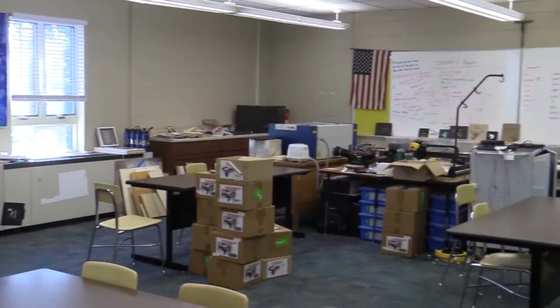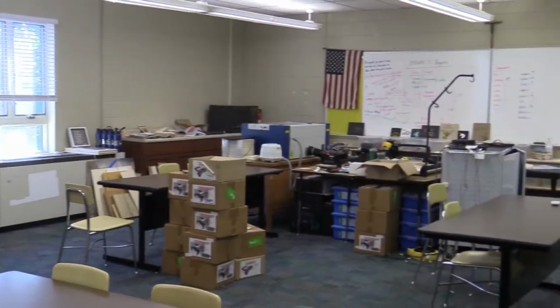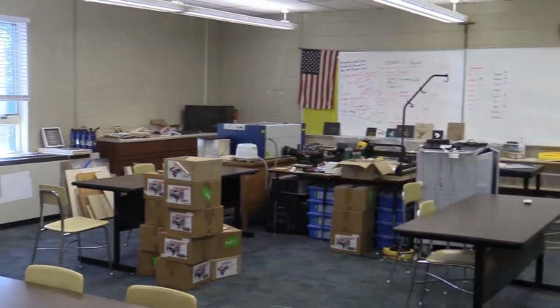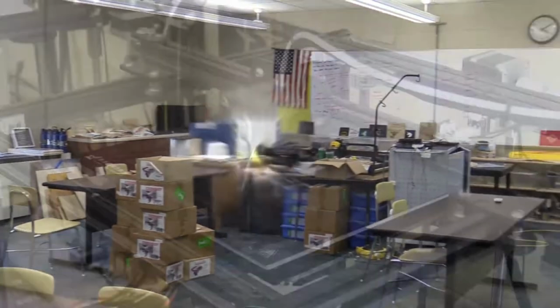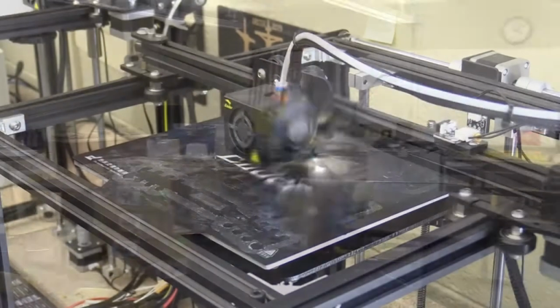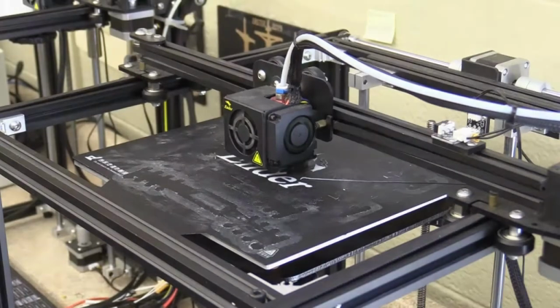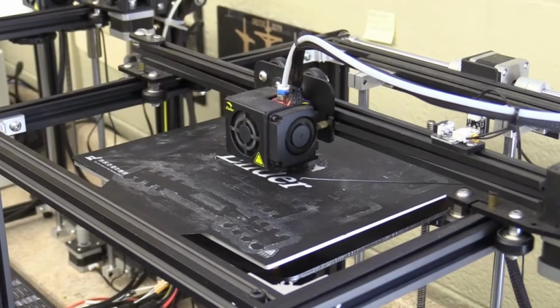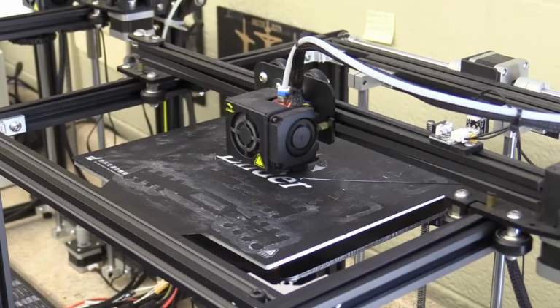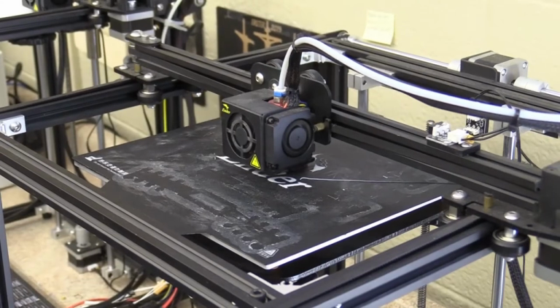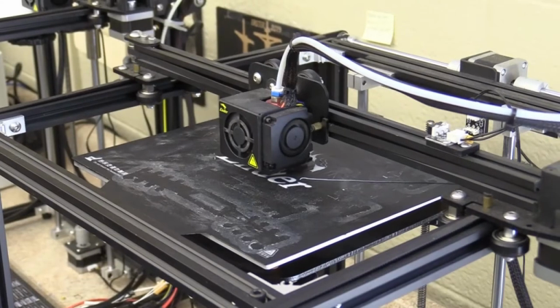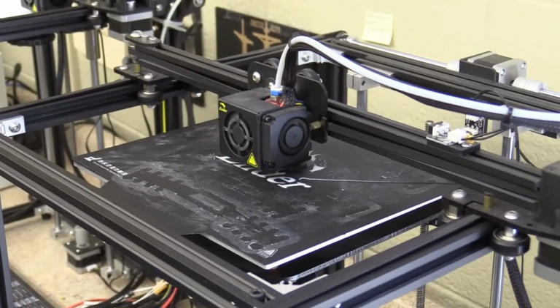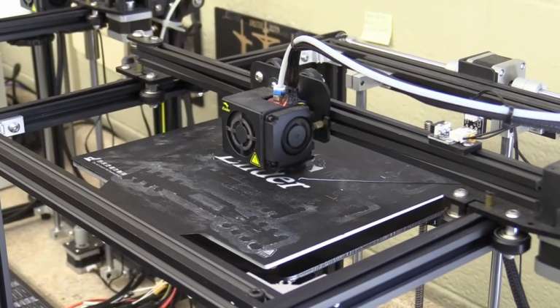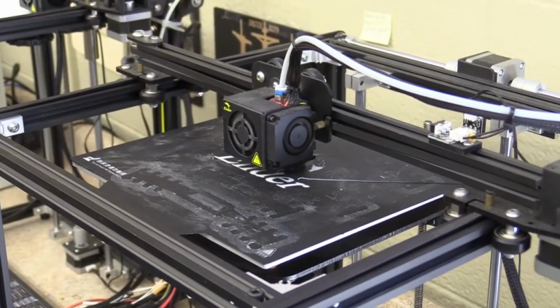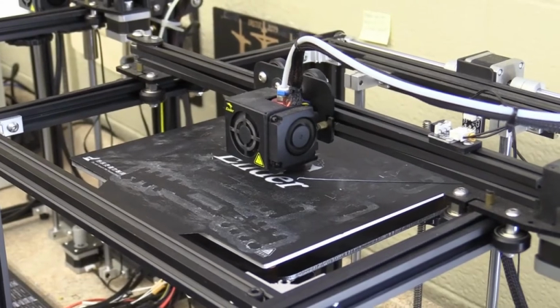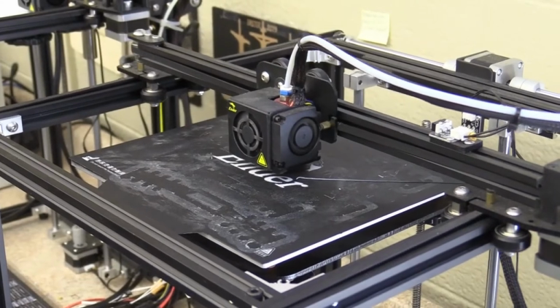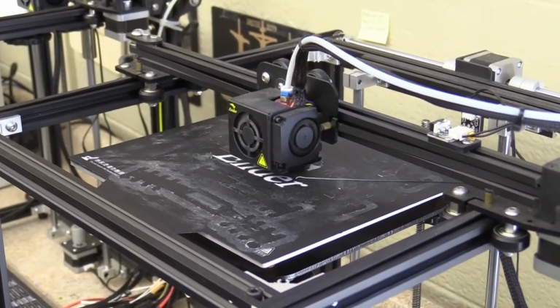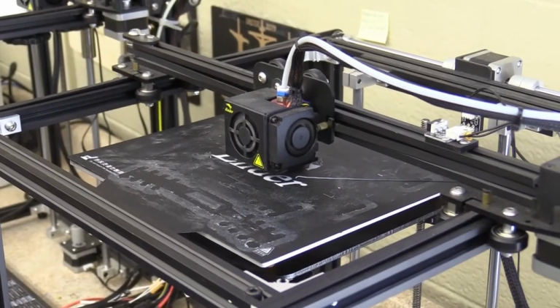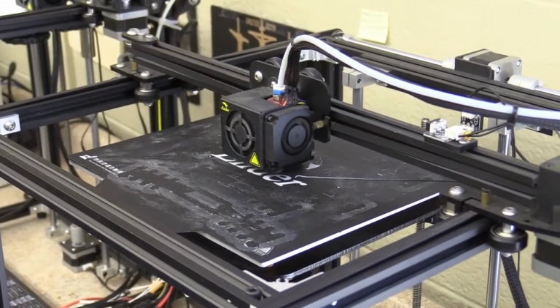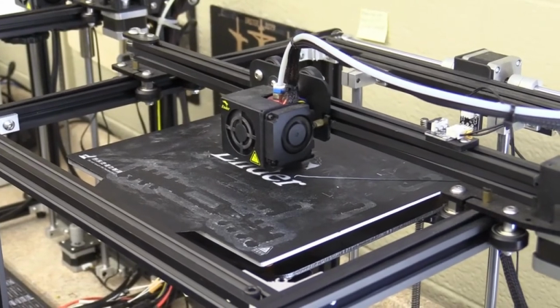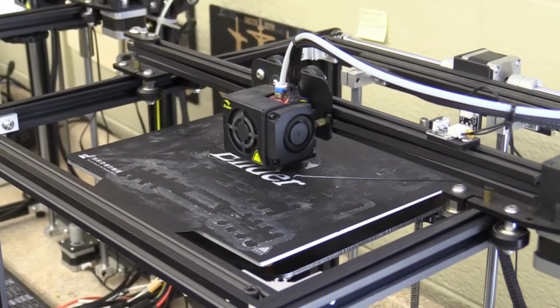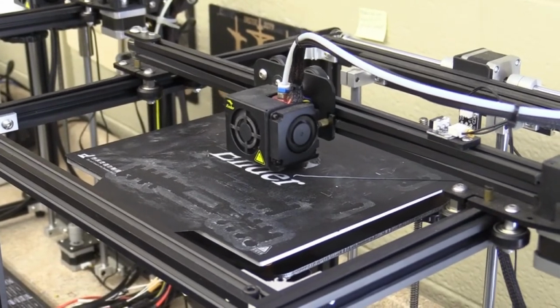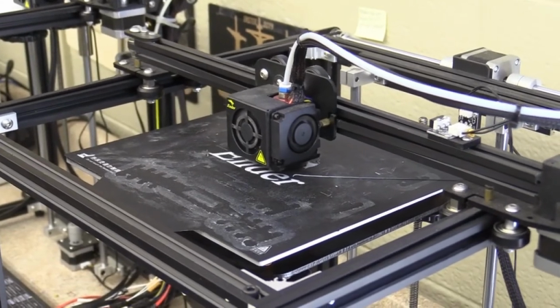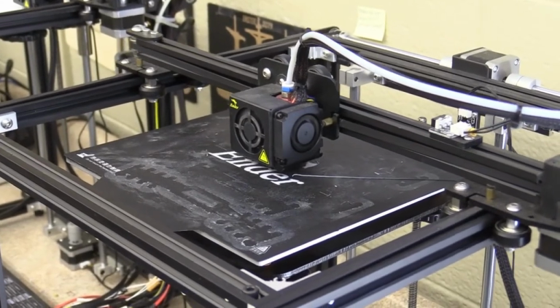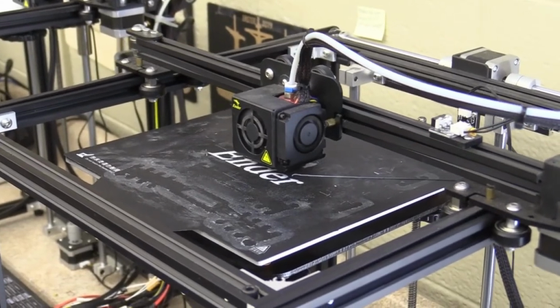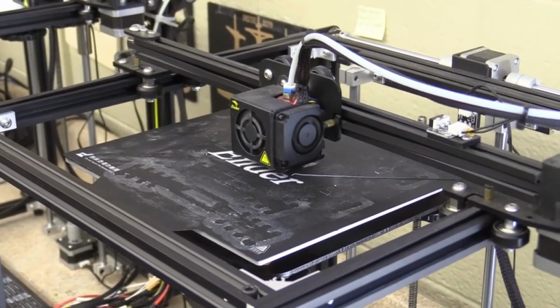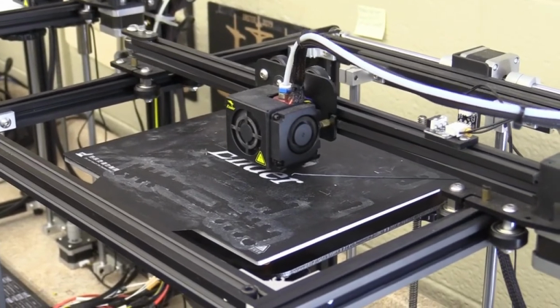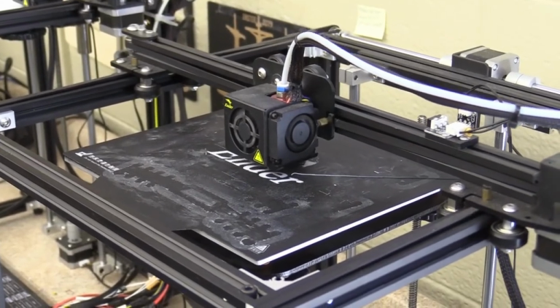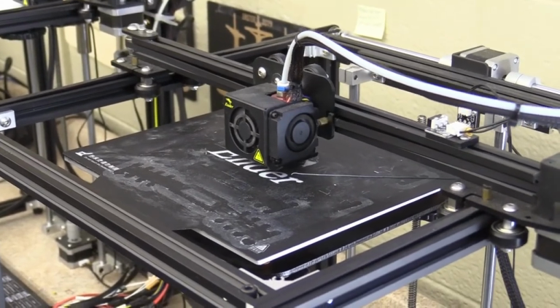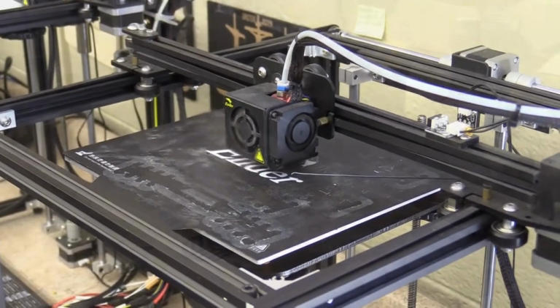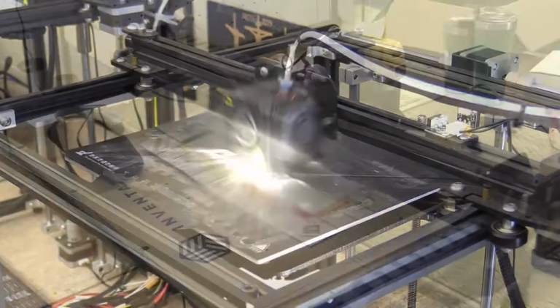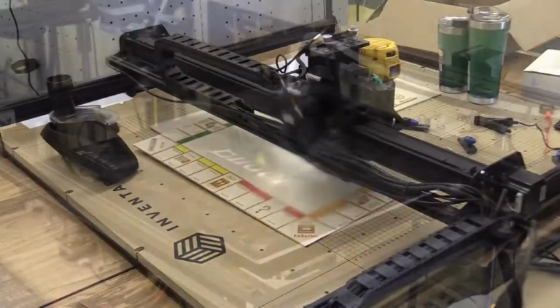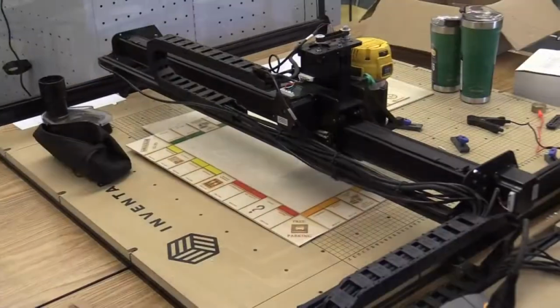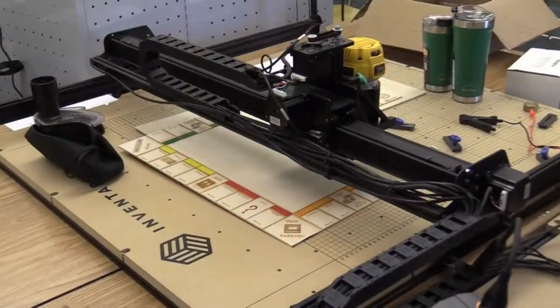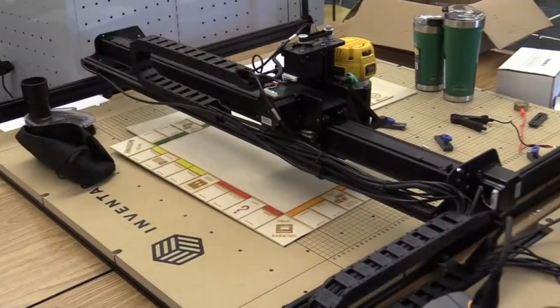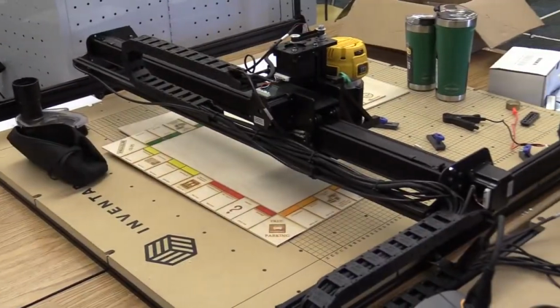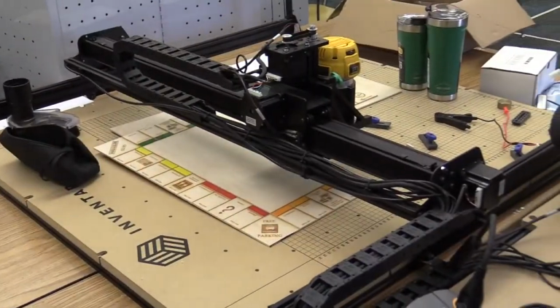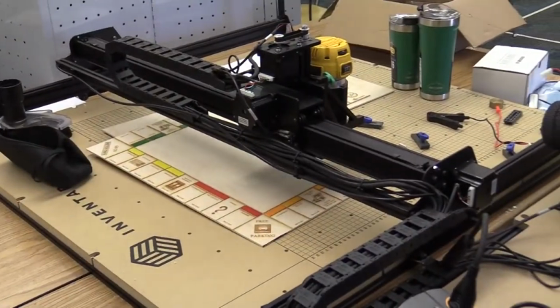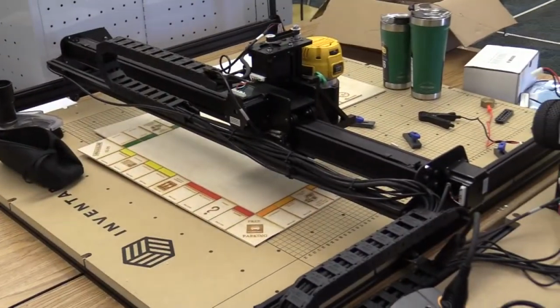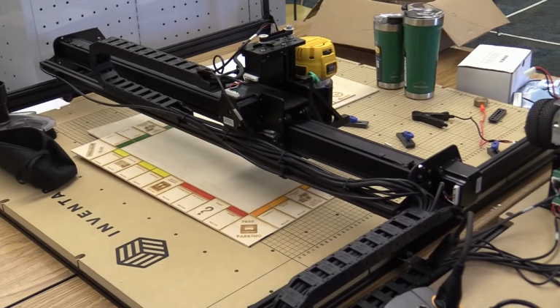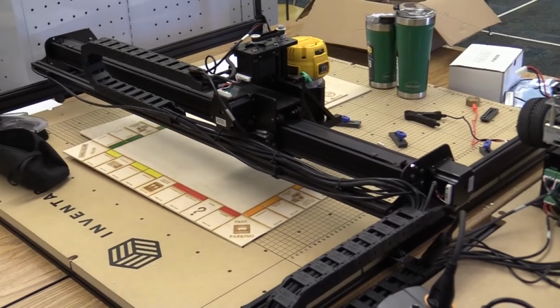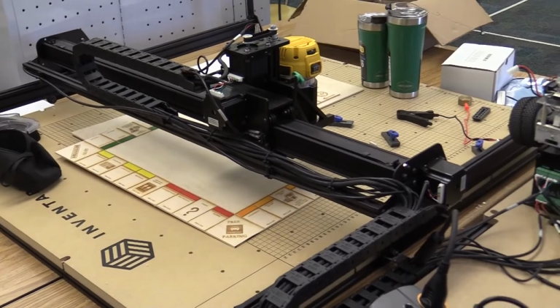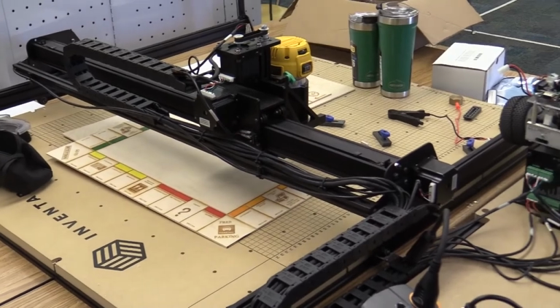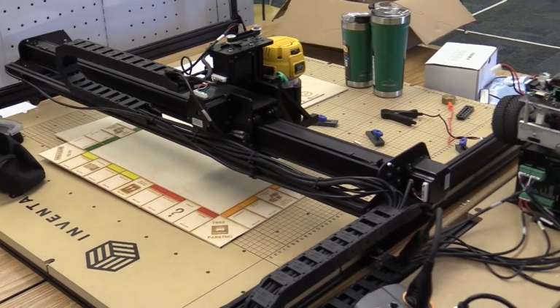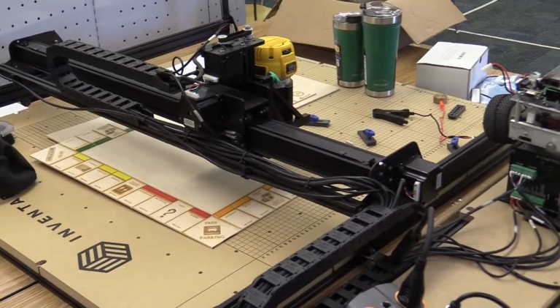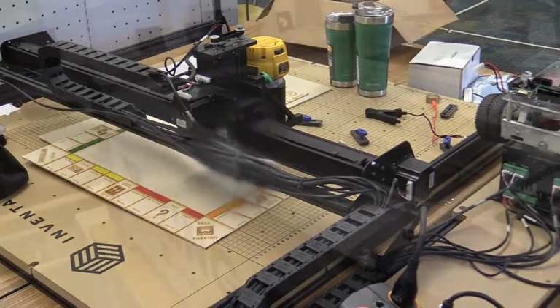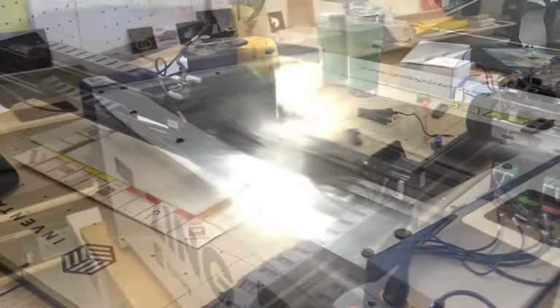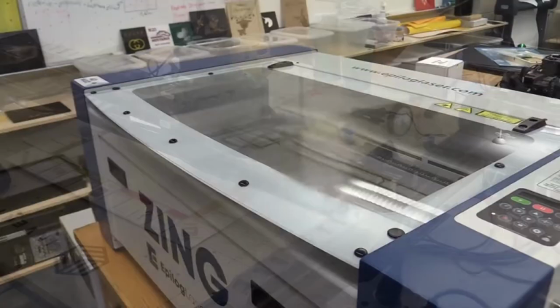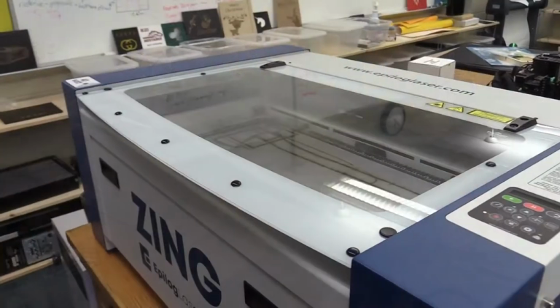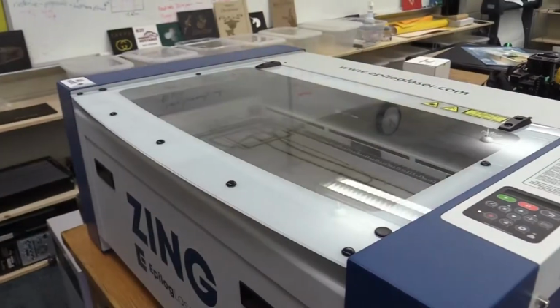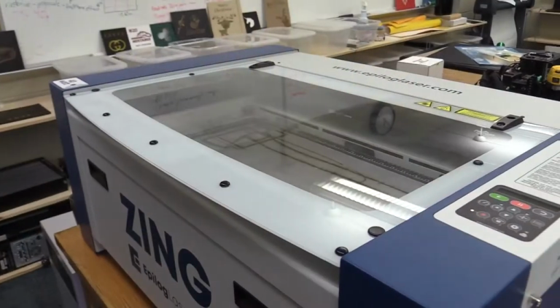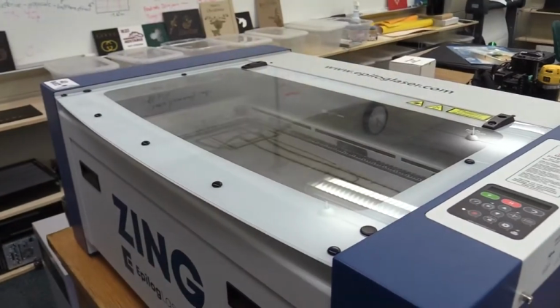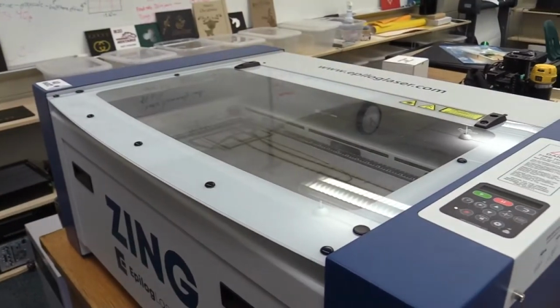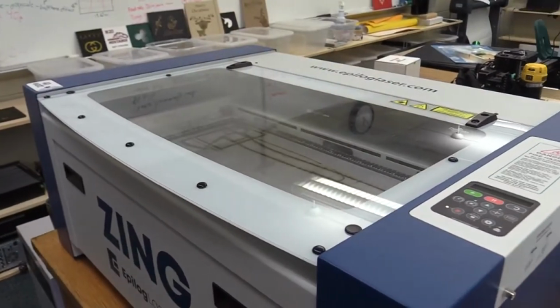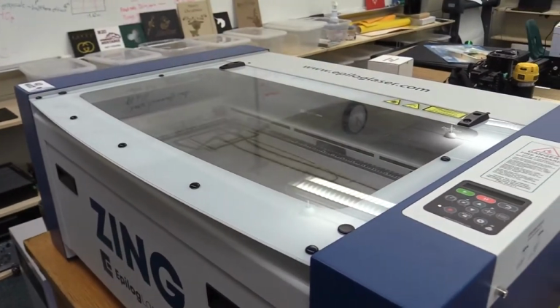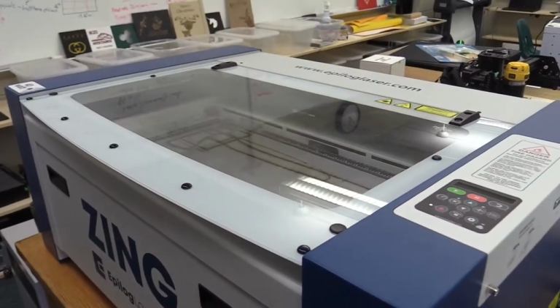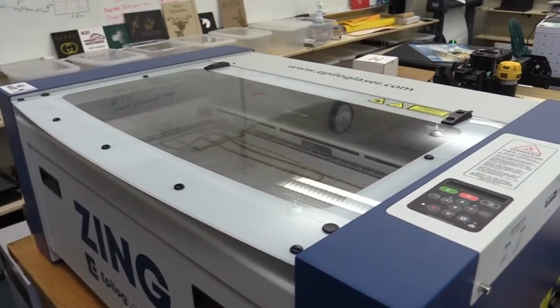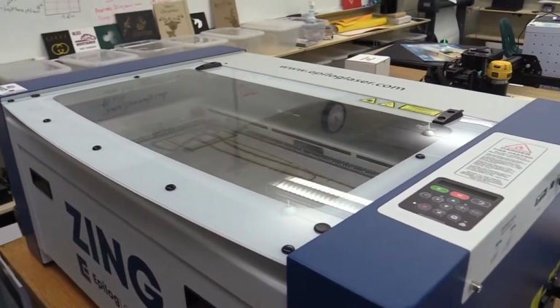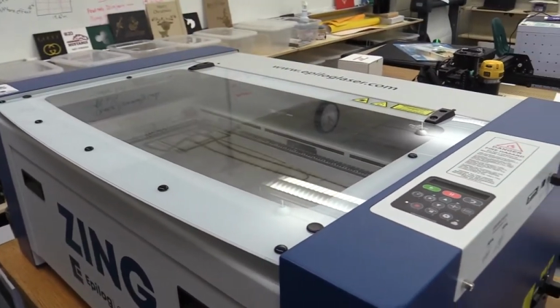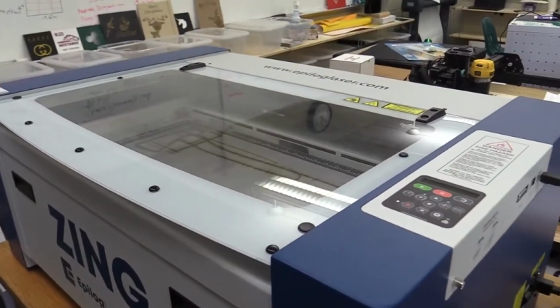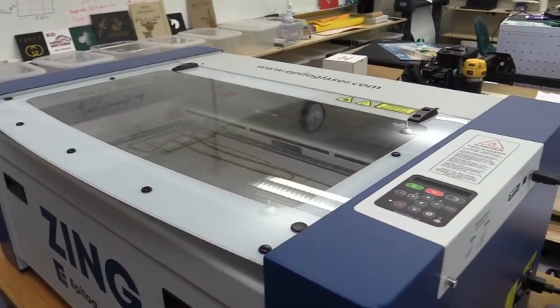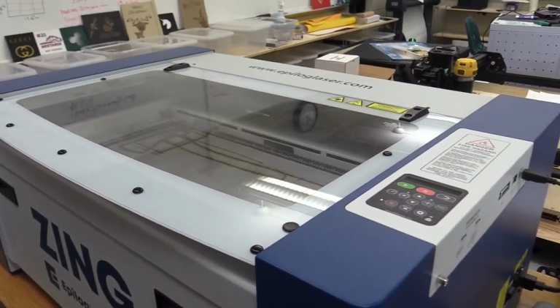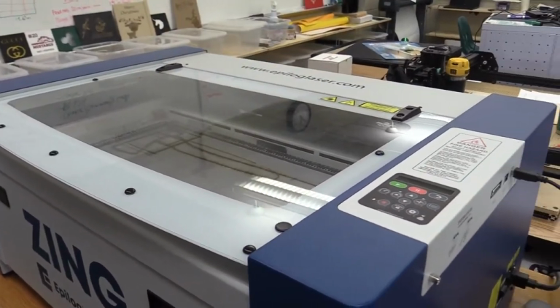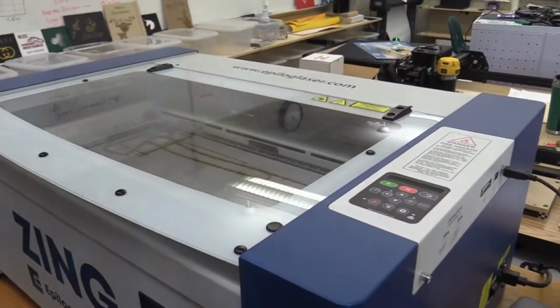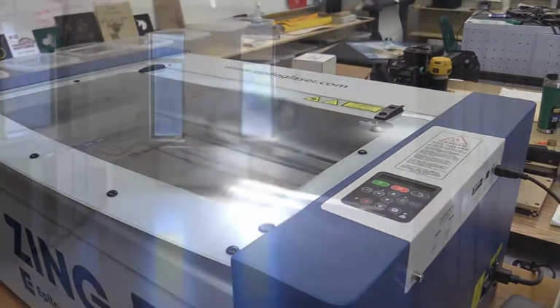In the STEAM Lab we have 3D printers, an X-carve machine, a laser cutter, and so much more.